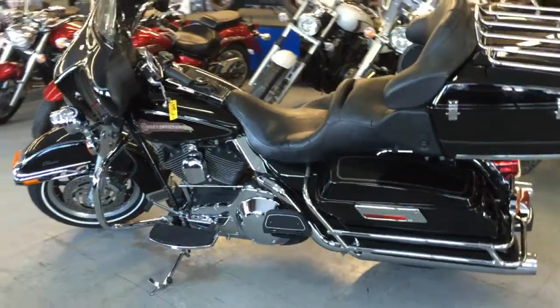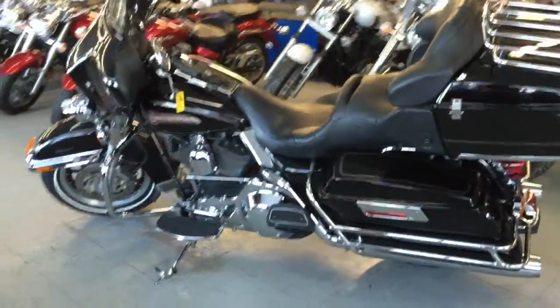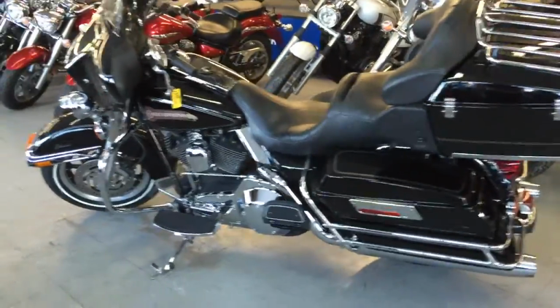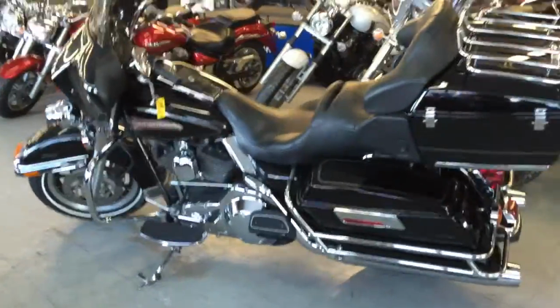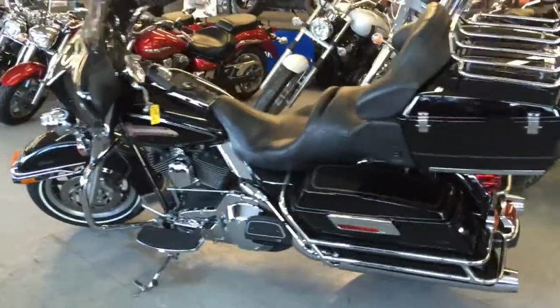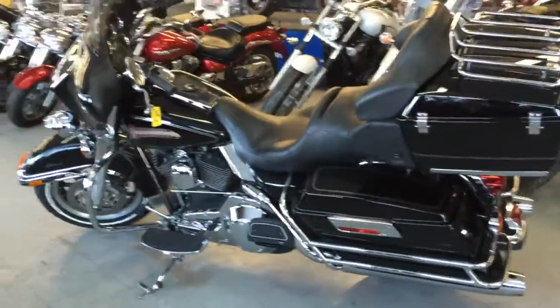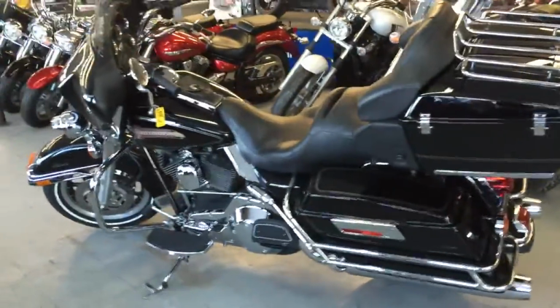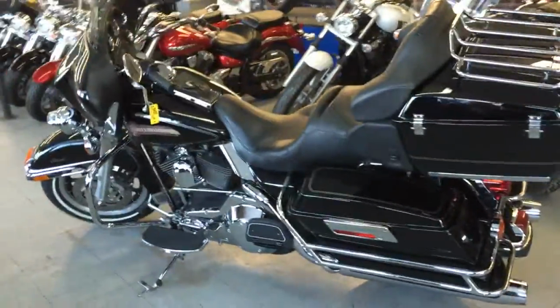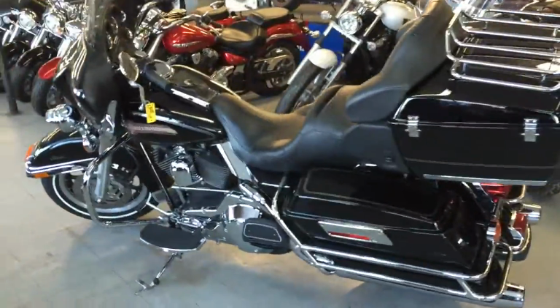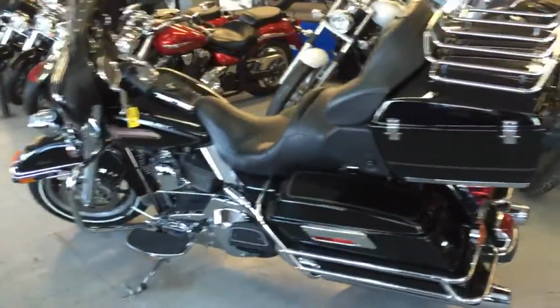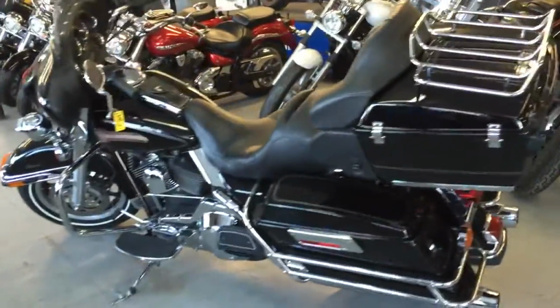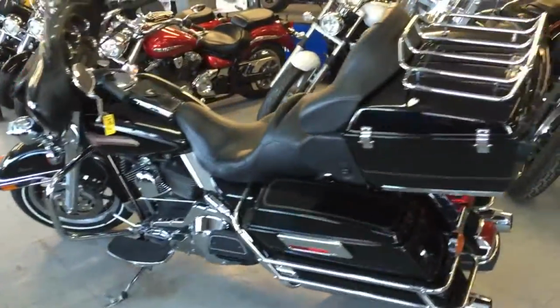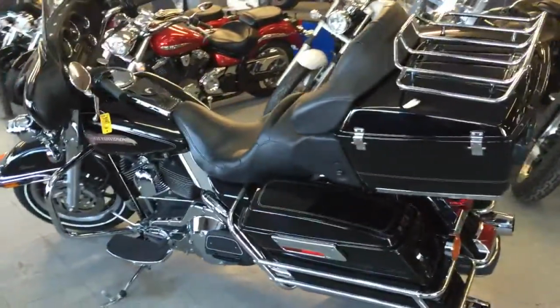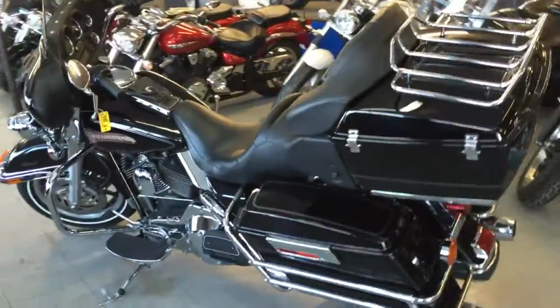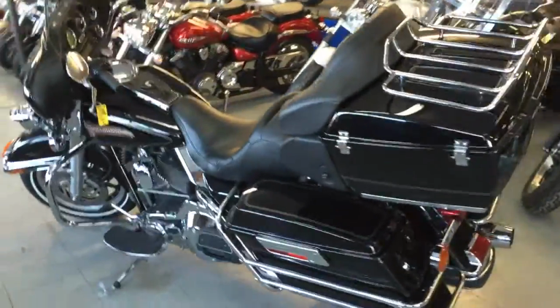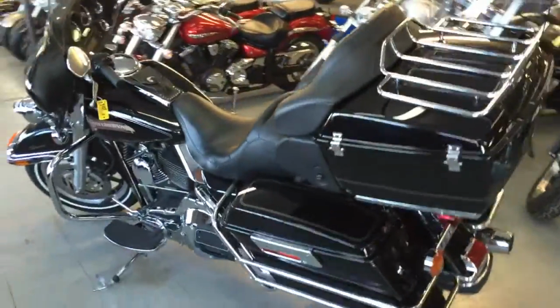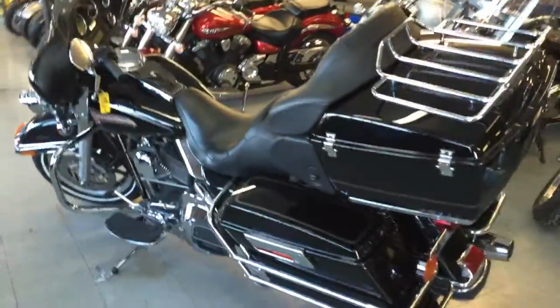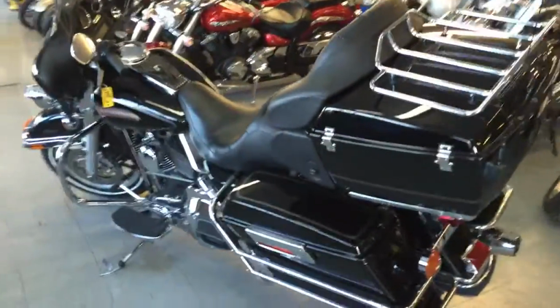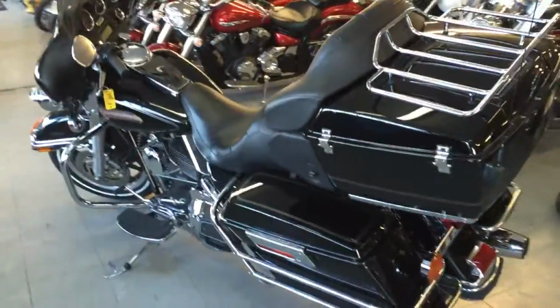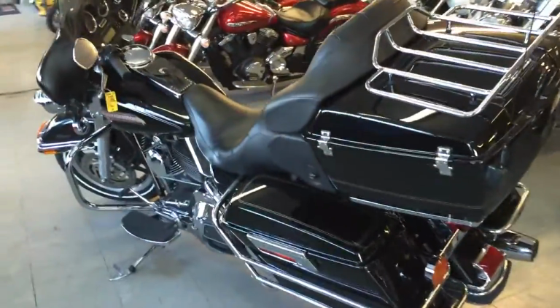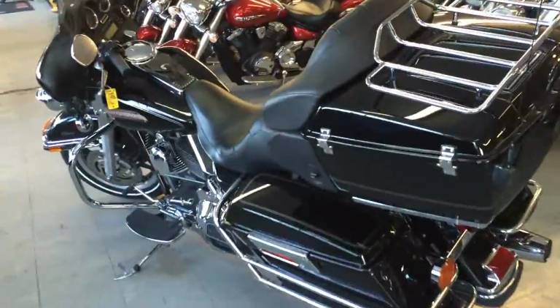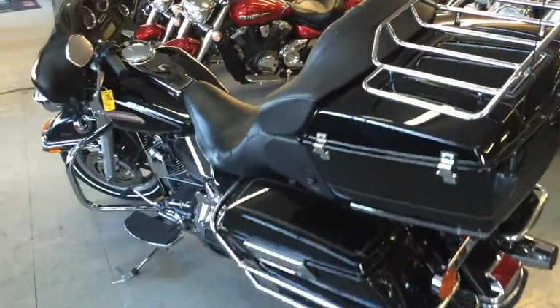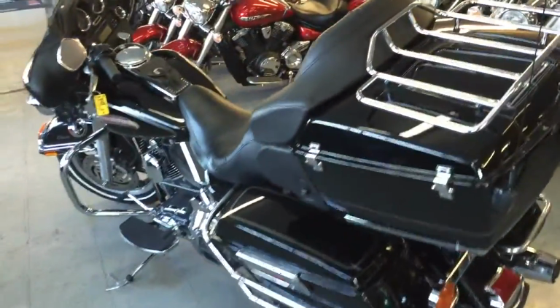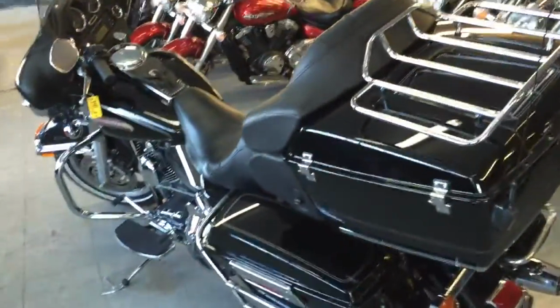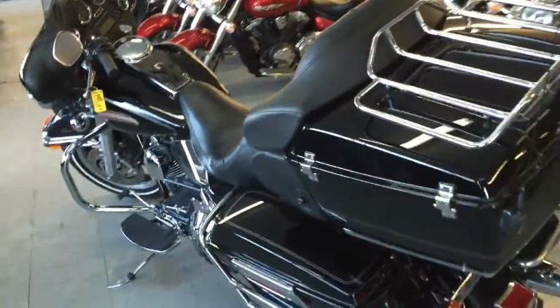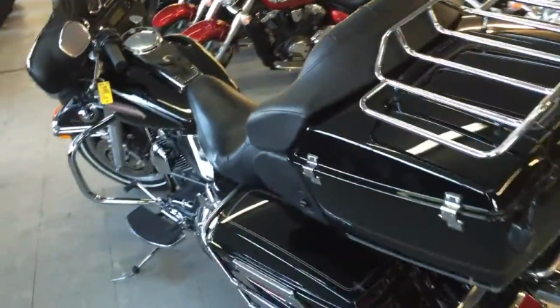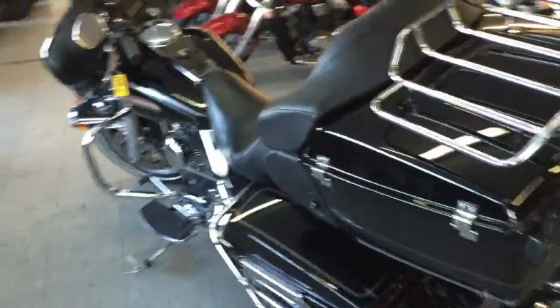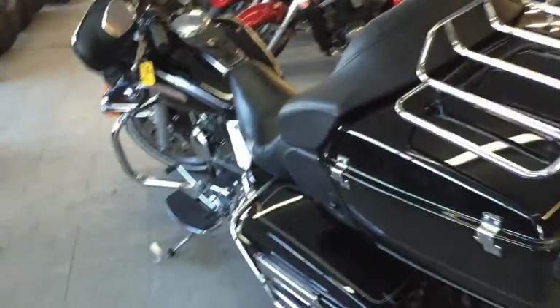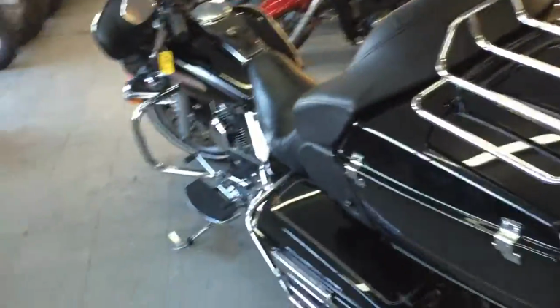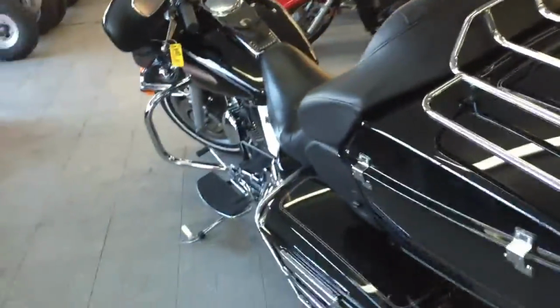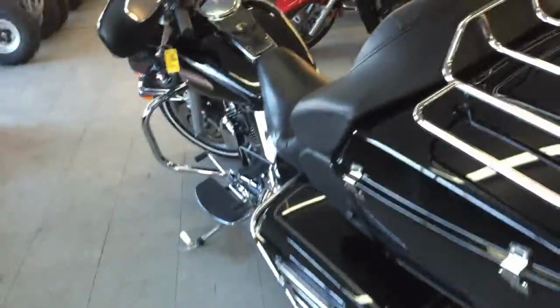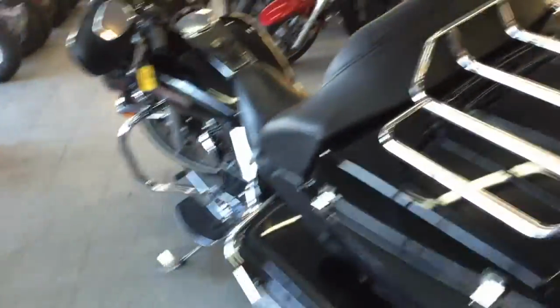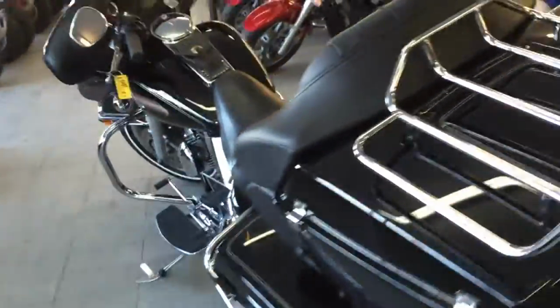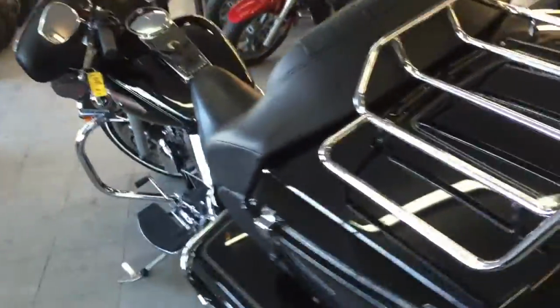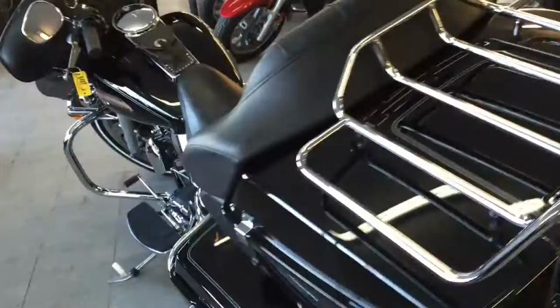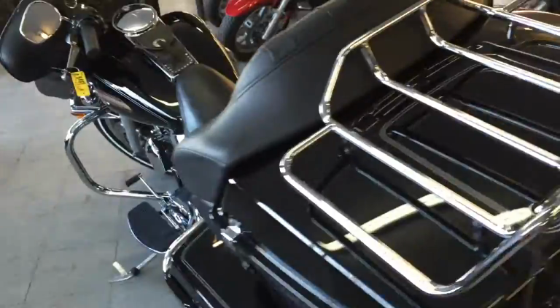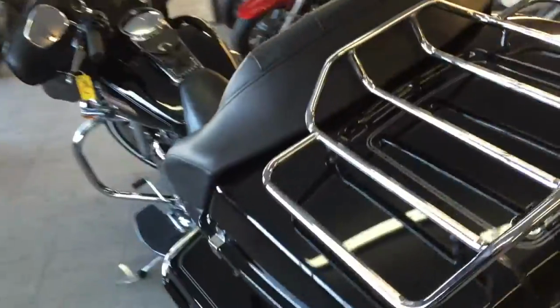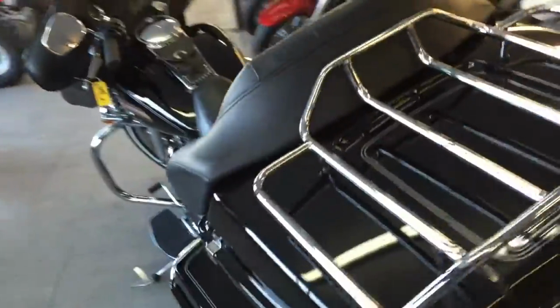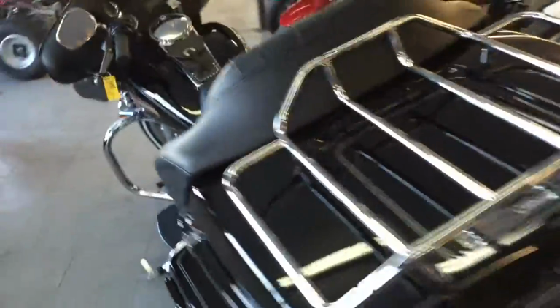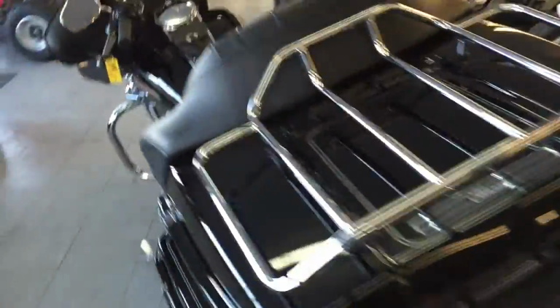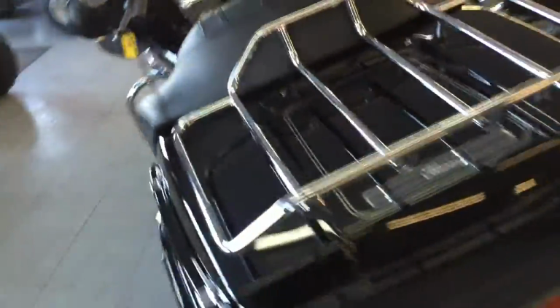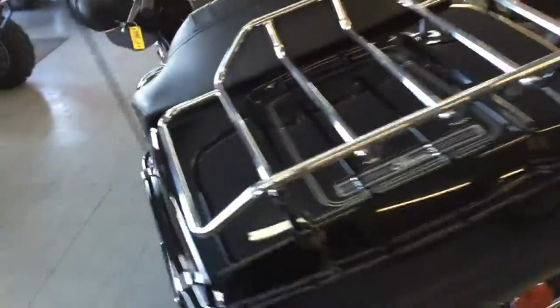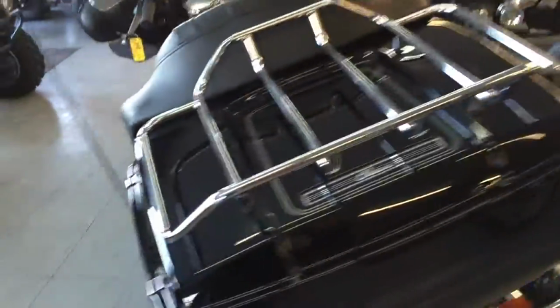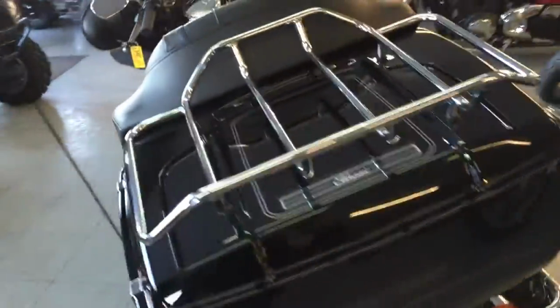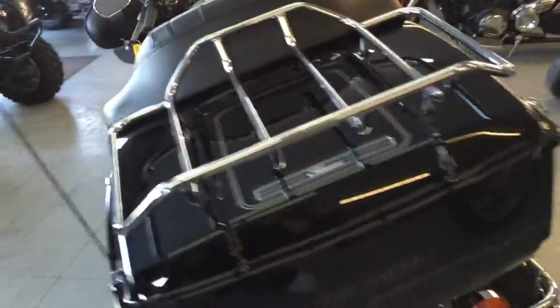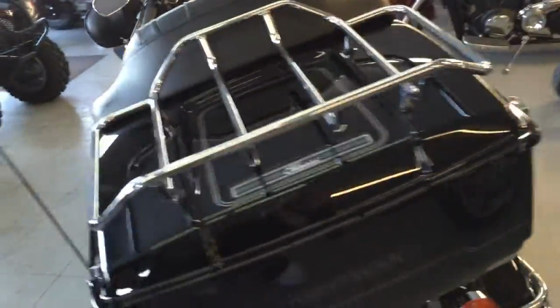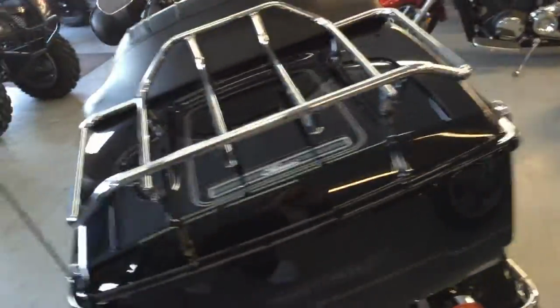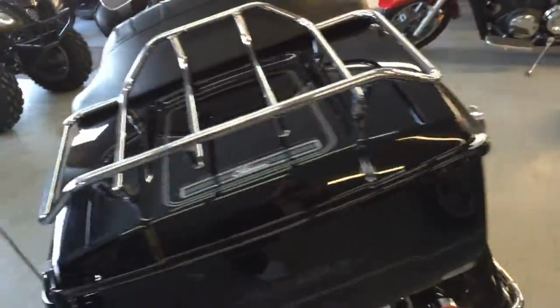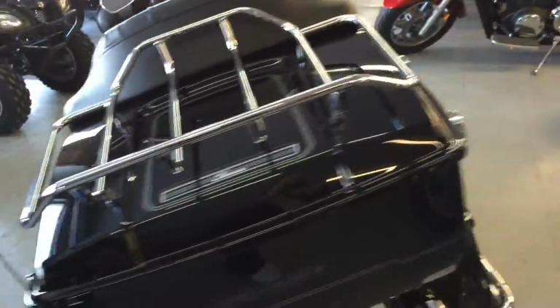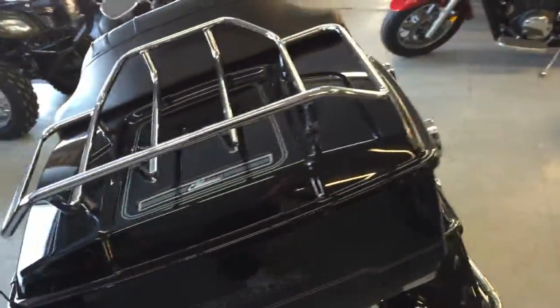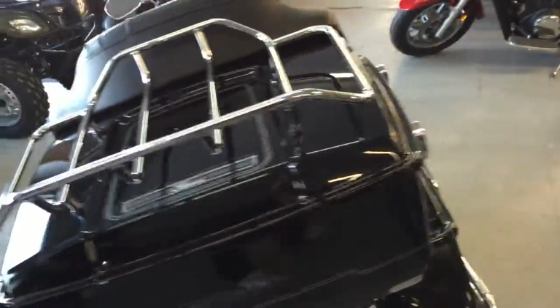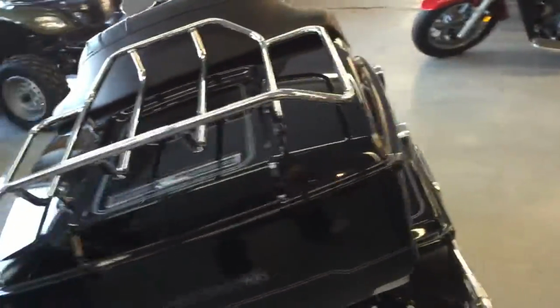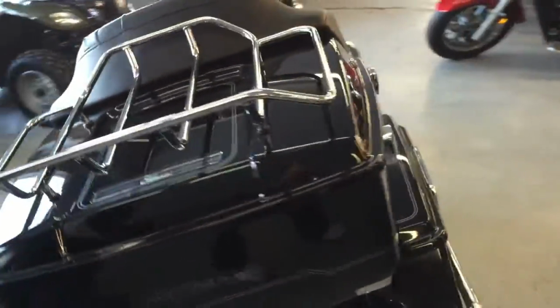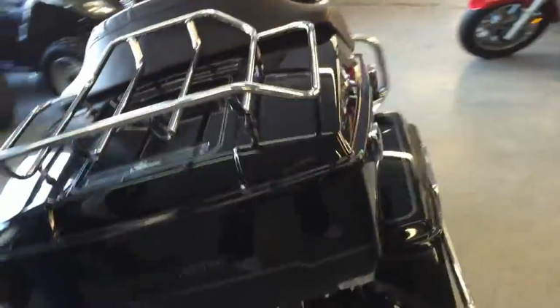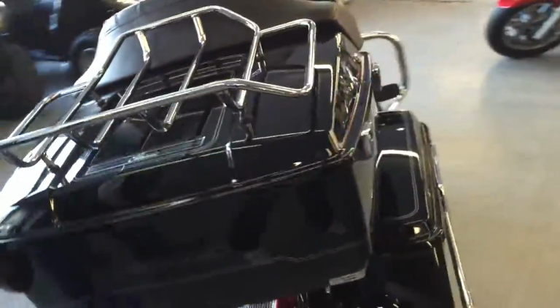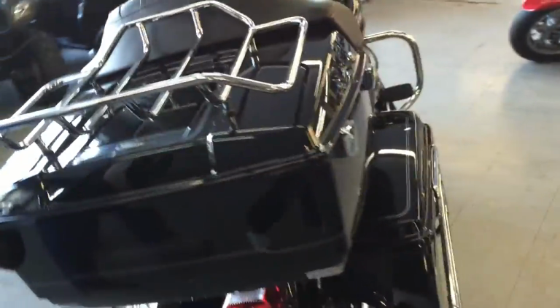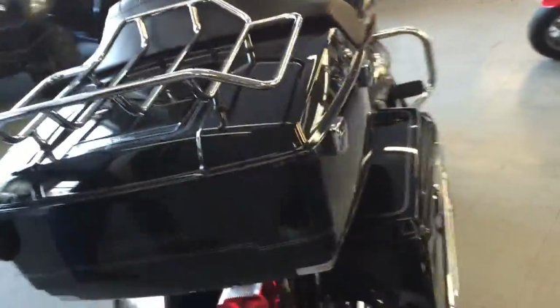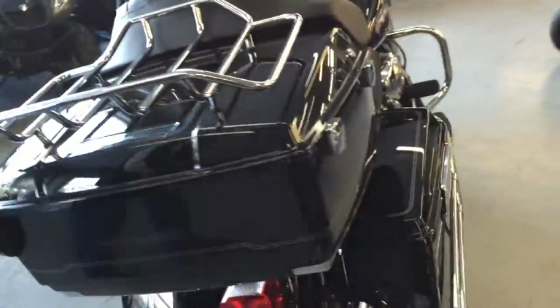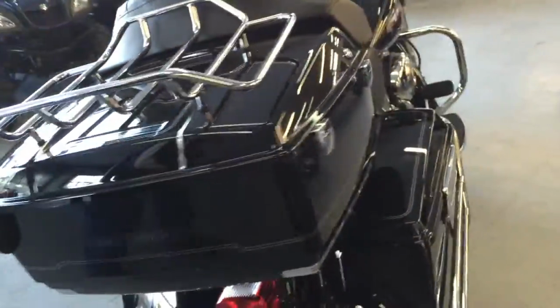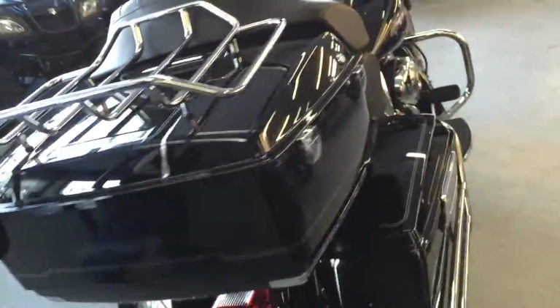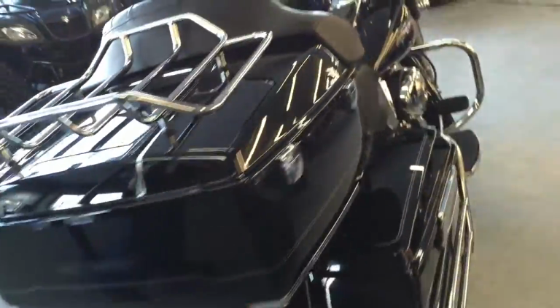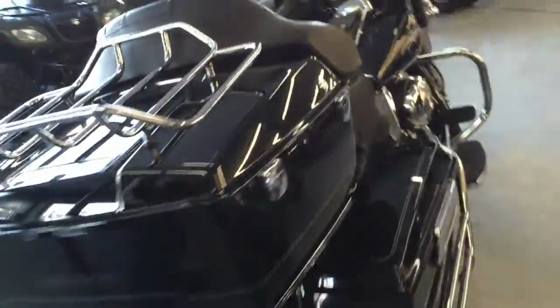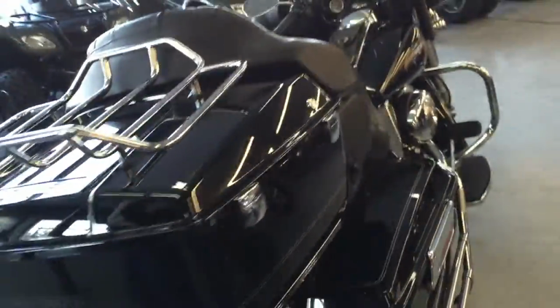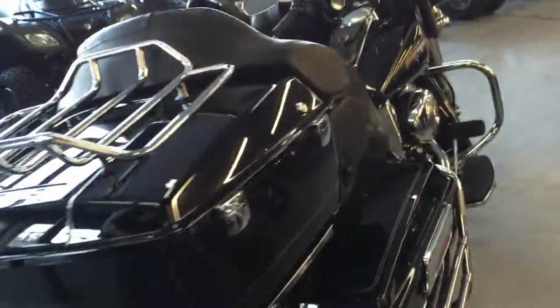Anybody looking for a Harley-Davidson at Approval Powersports, we can help you out. We got guaranteed financing on all of our Harleys.